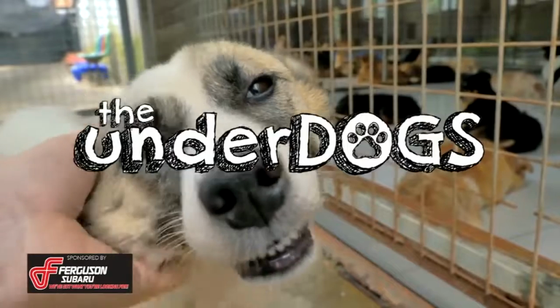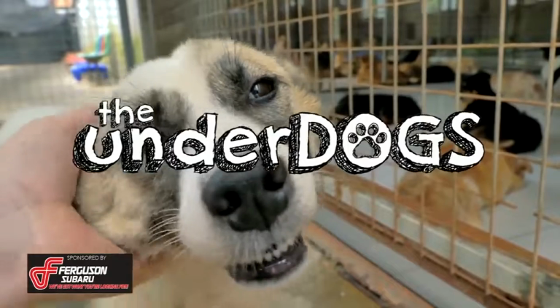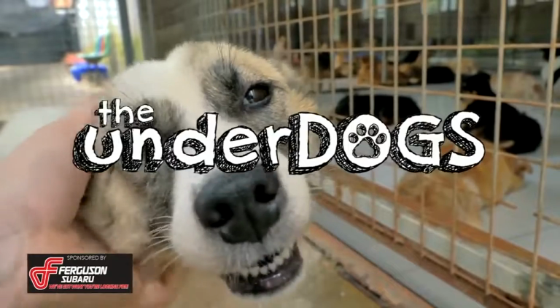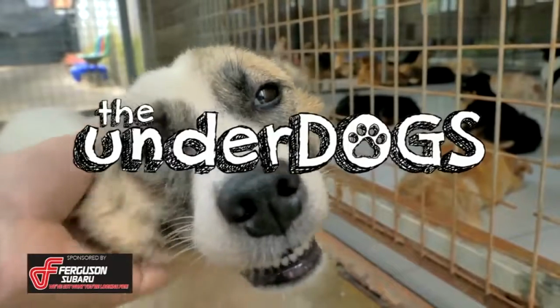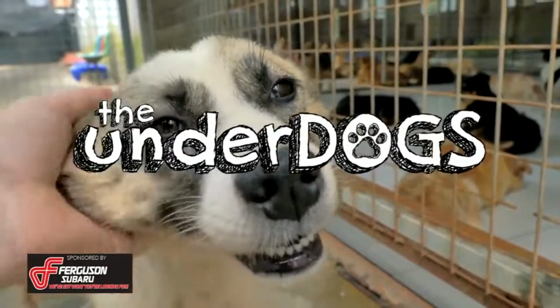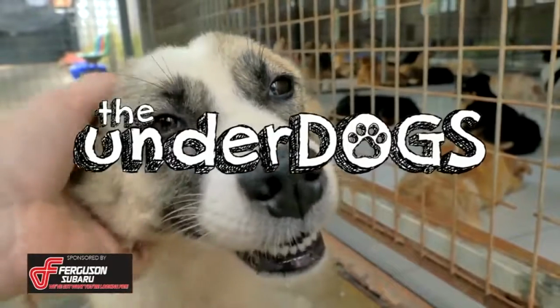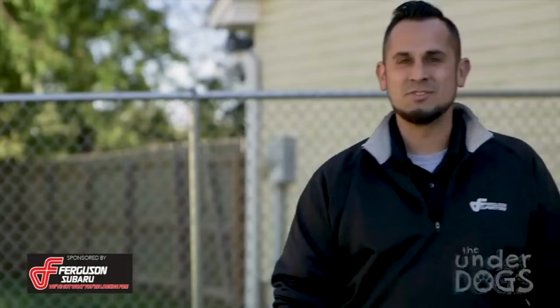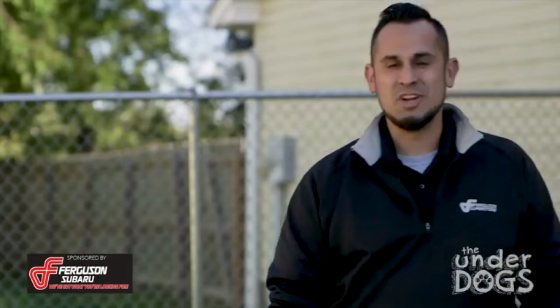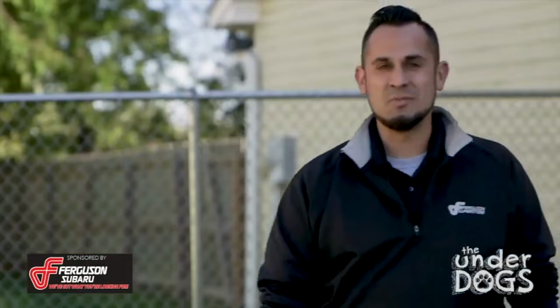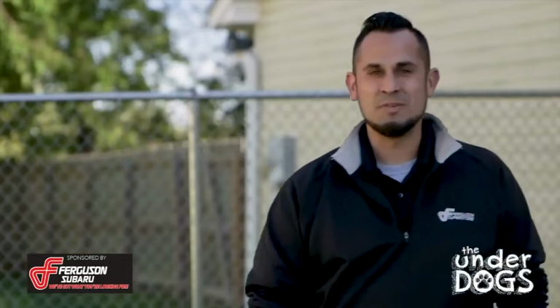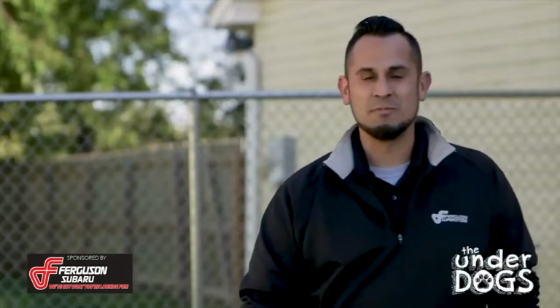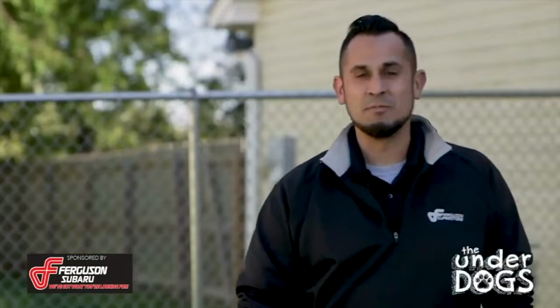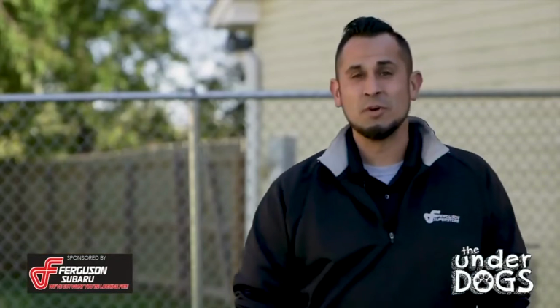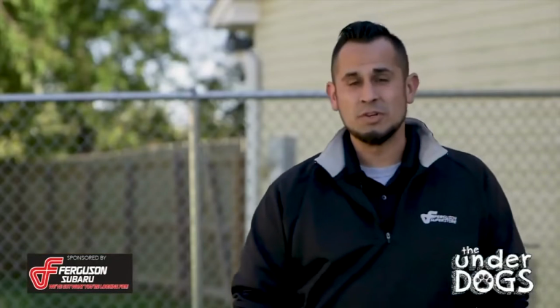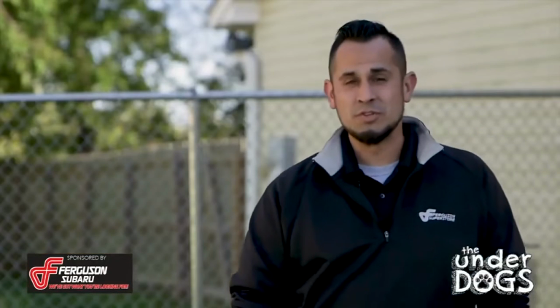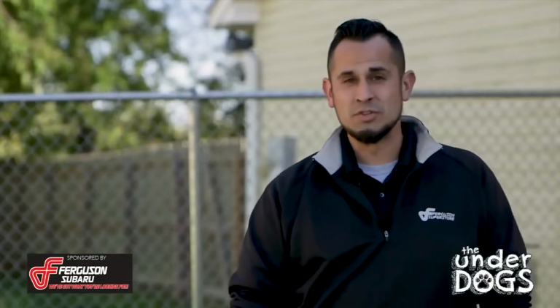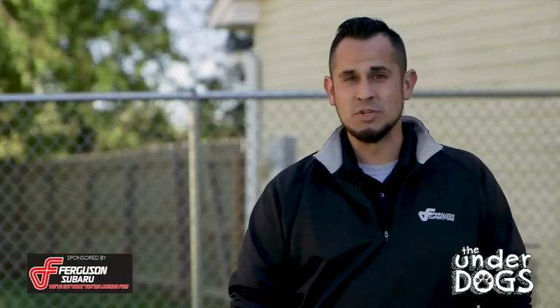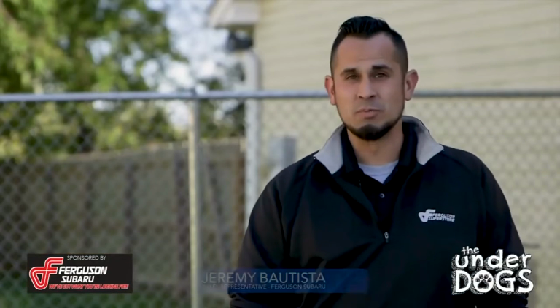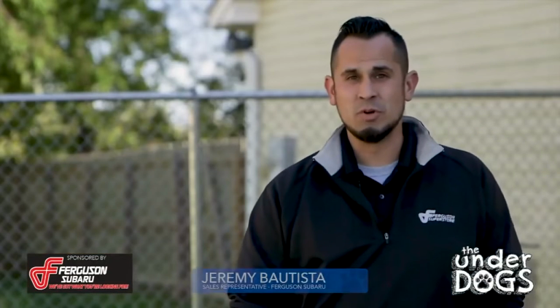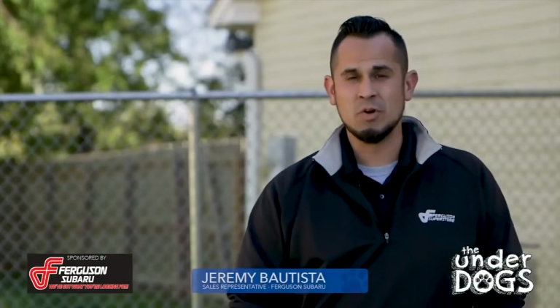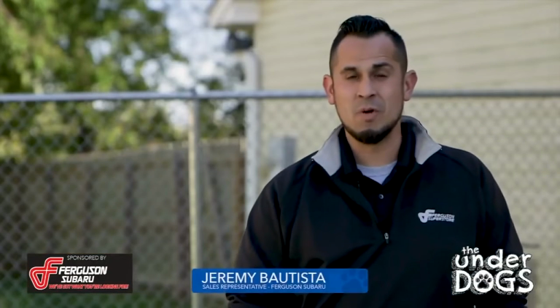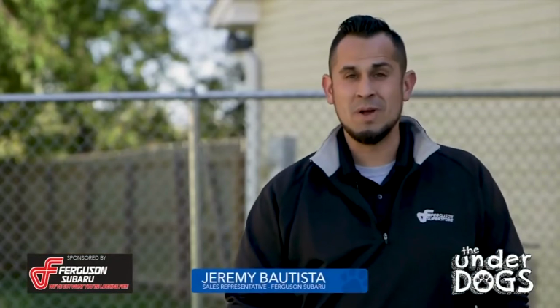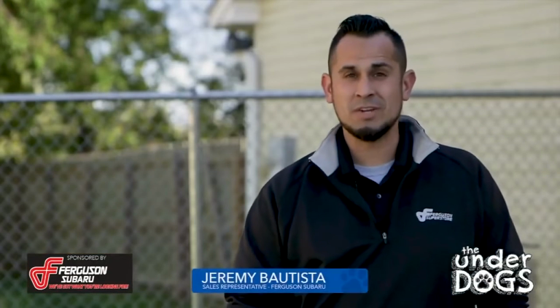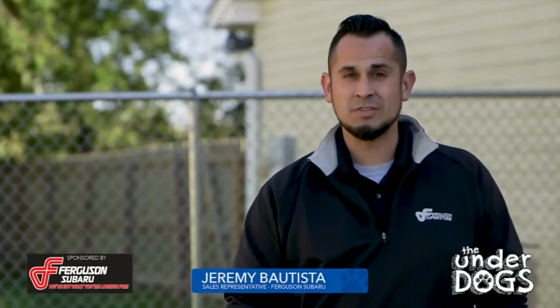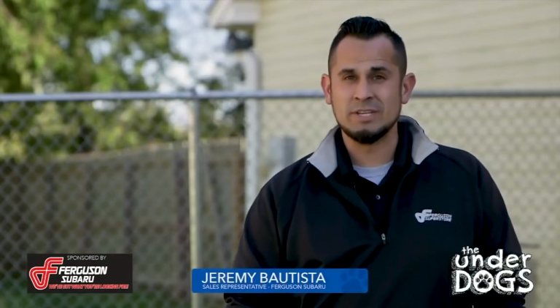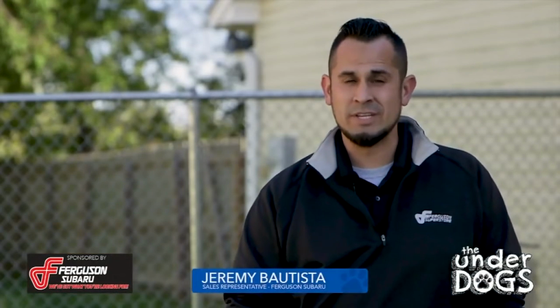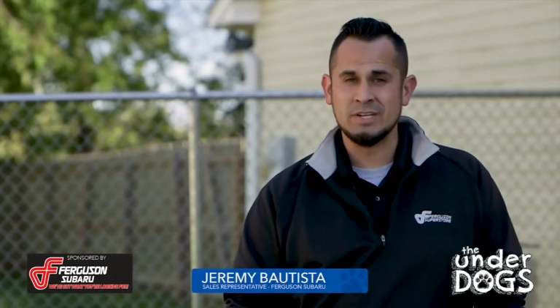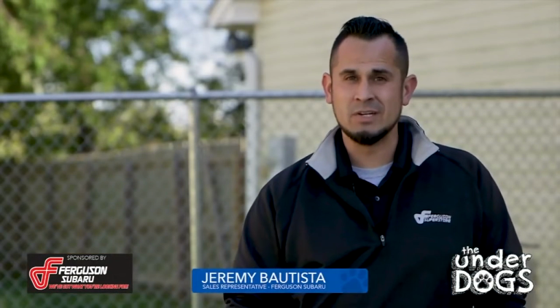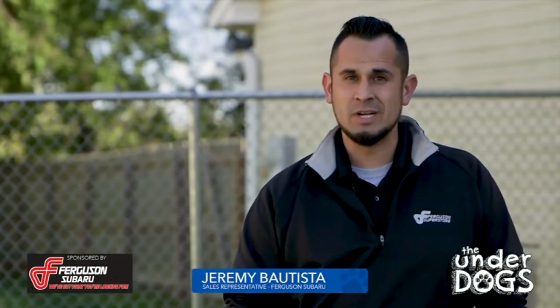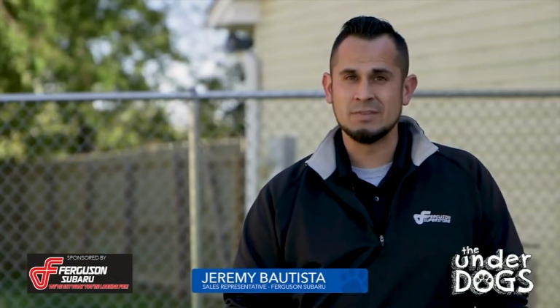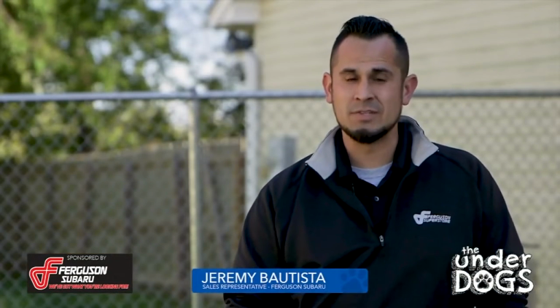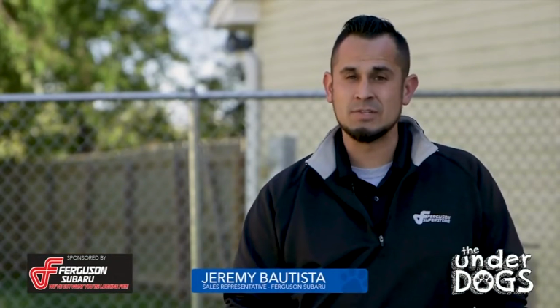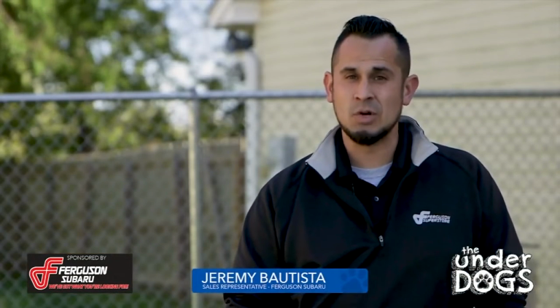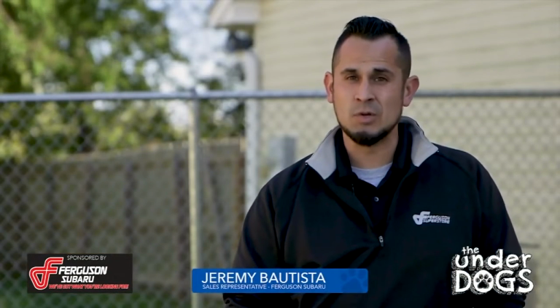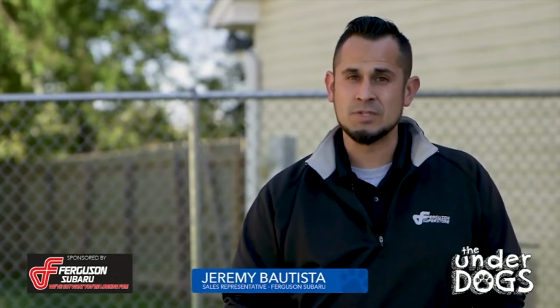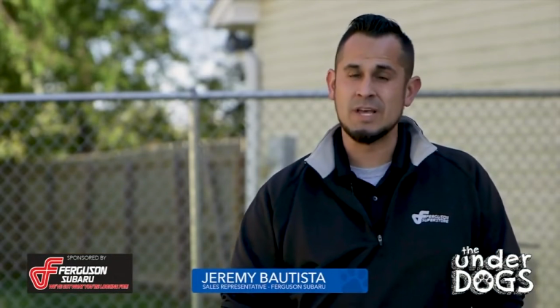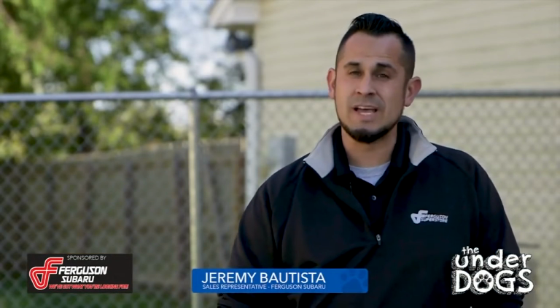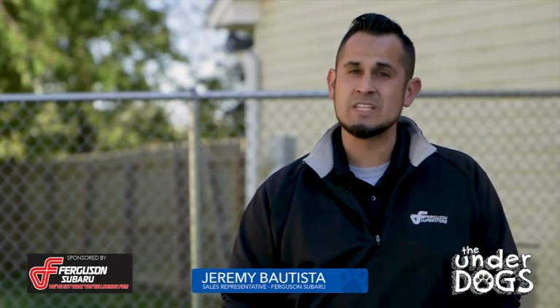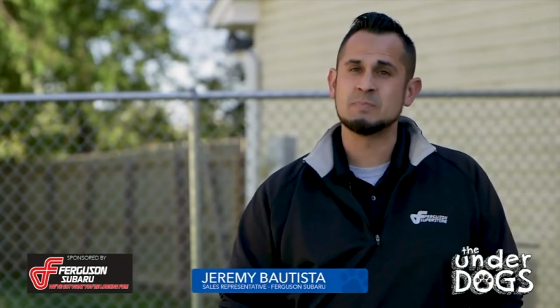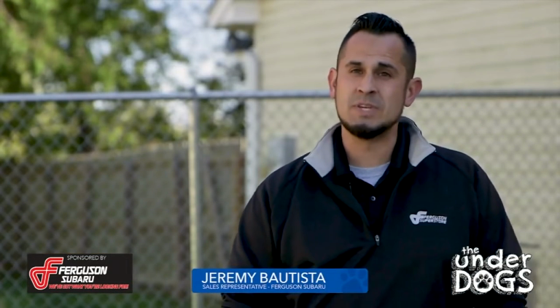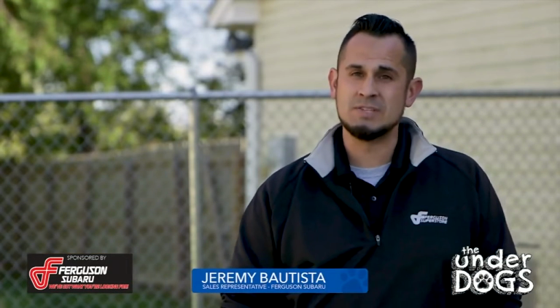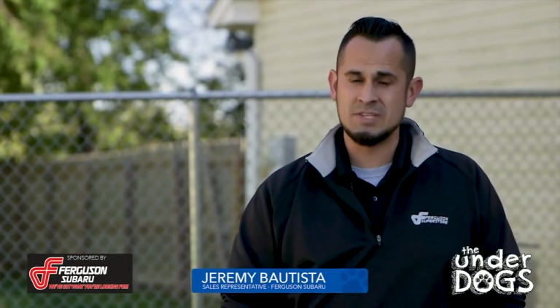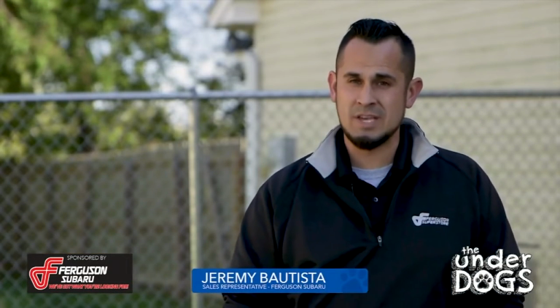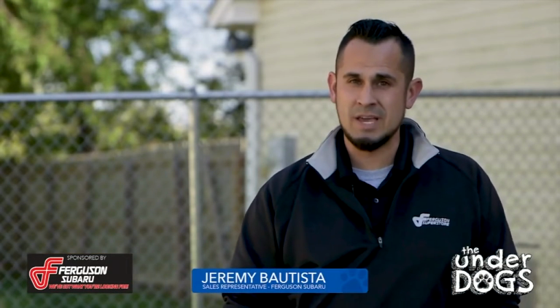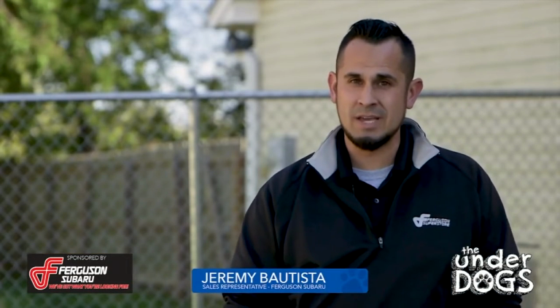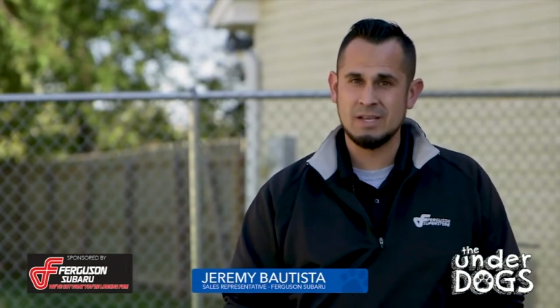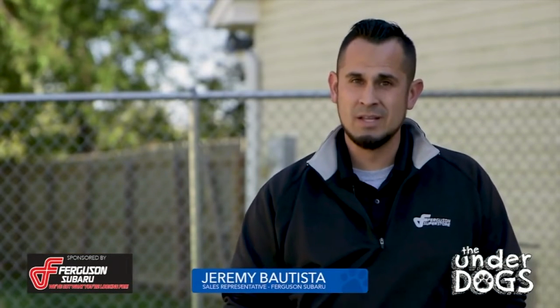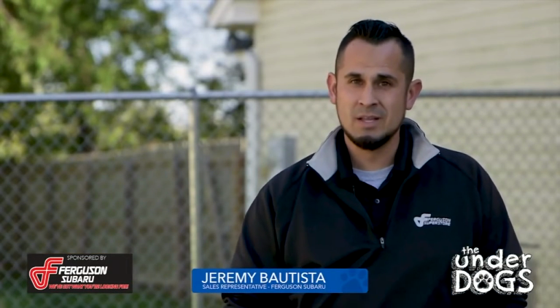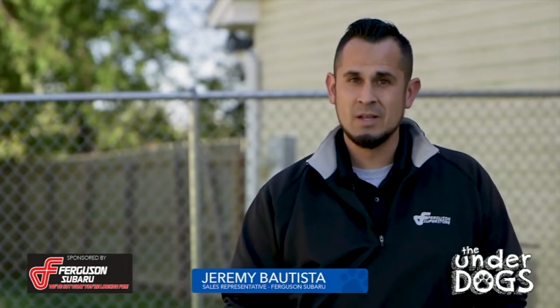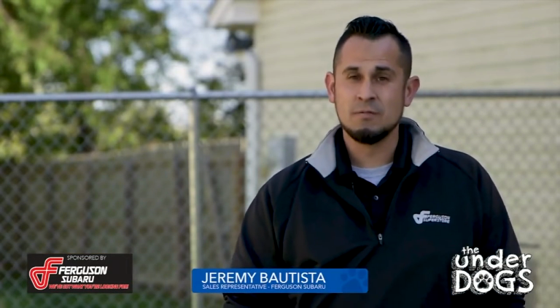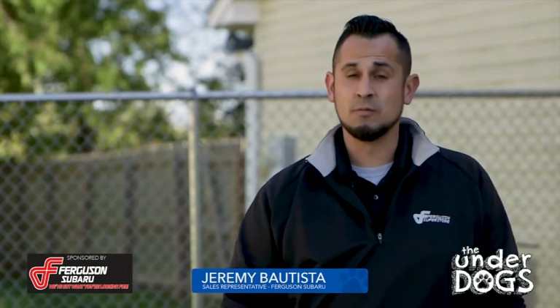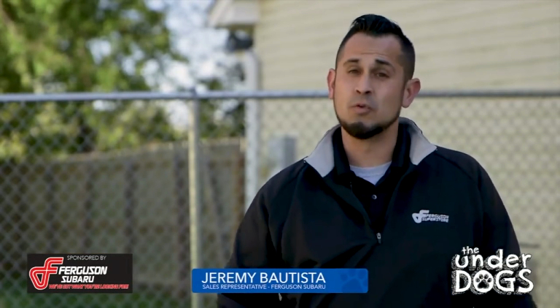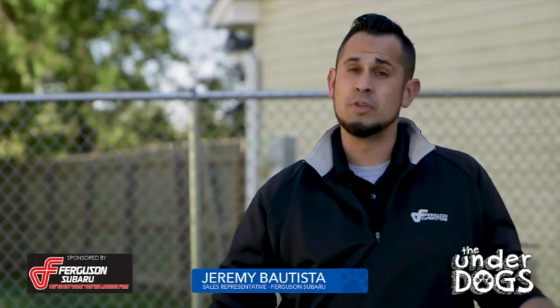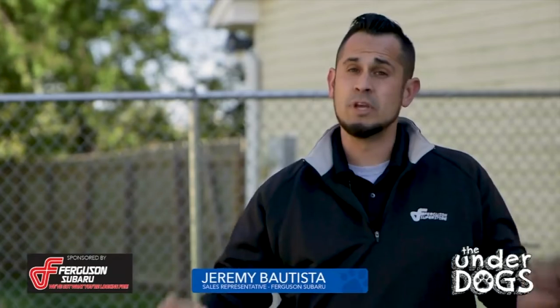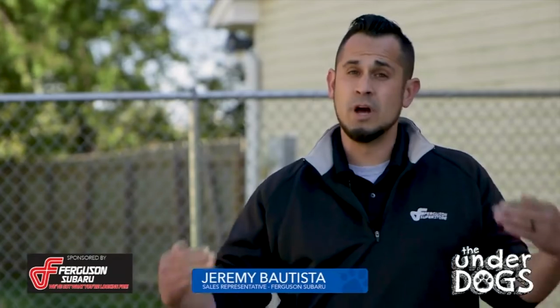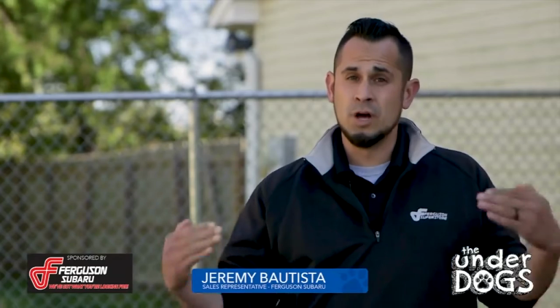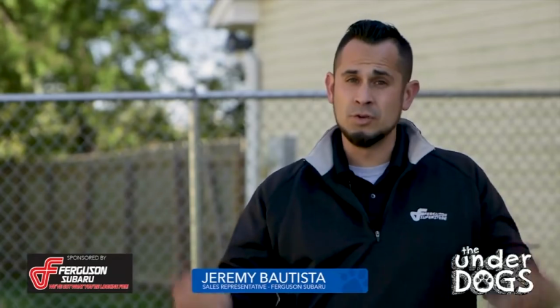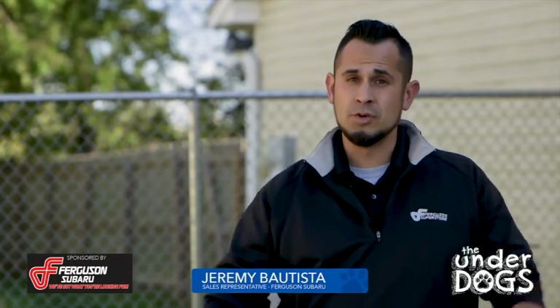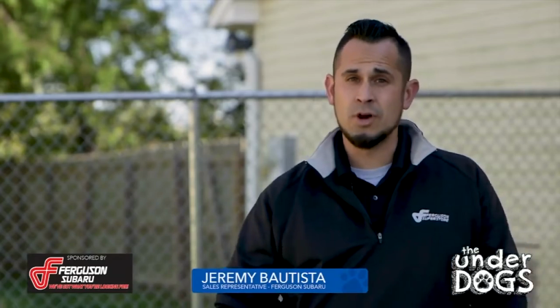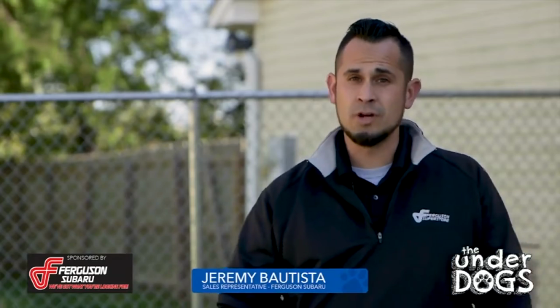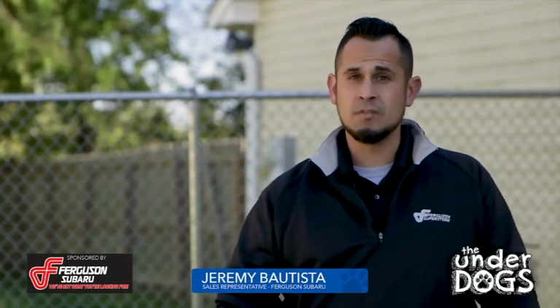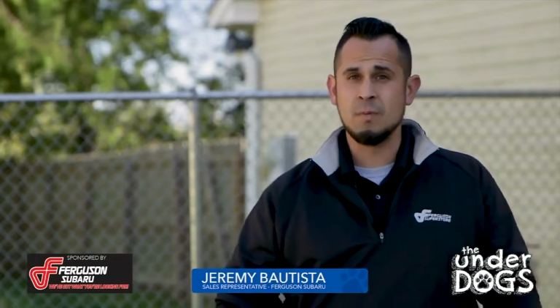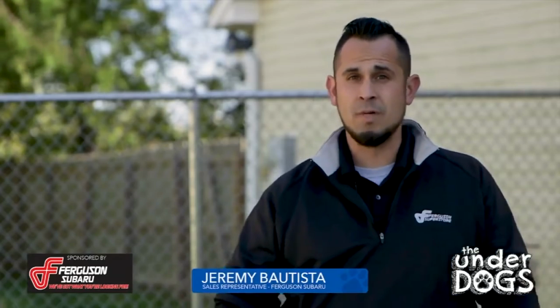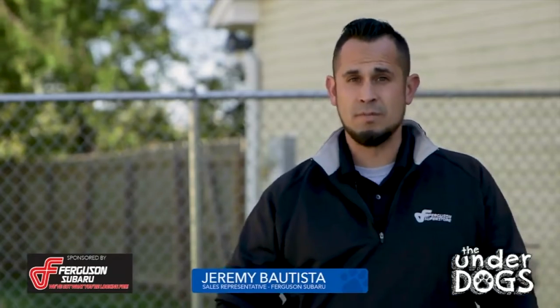Hi guys, Jeremy from Ferguson Subaru. I'm actually here at the Tulsa SPCA for the Underdog of the Month.